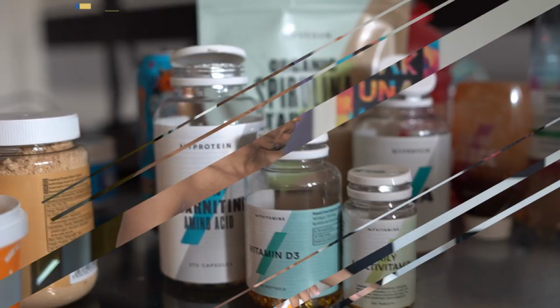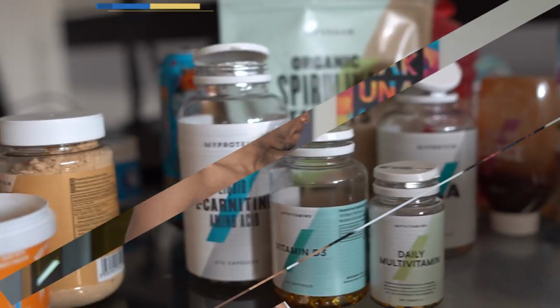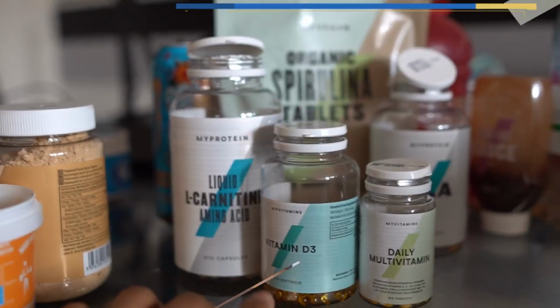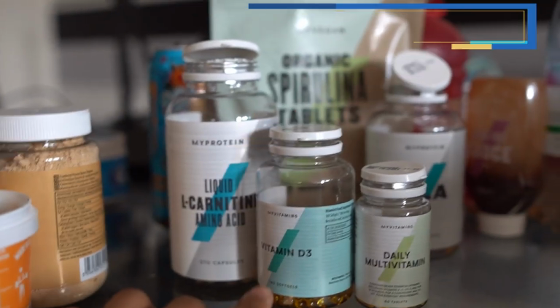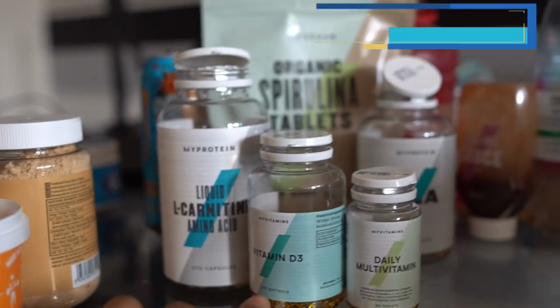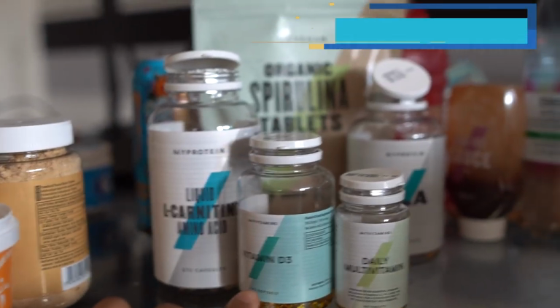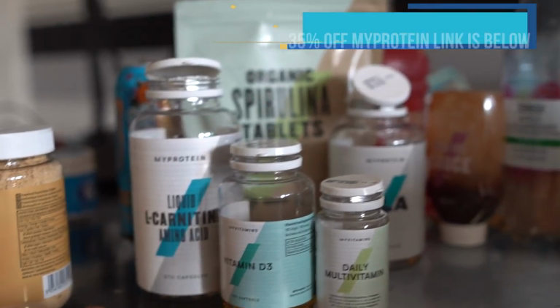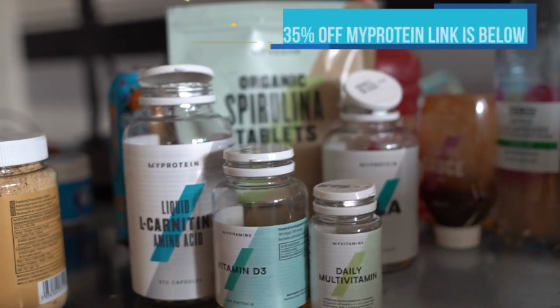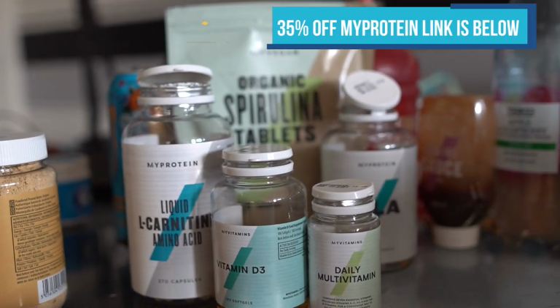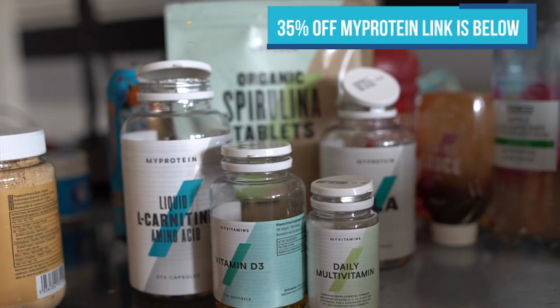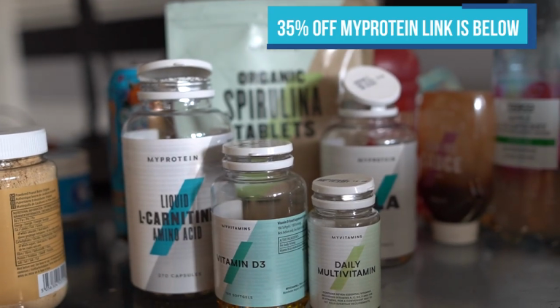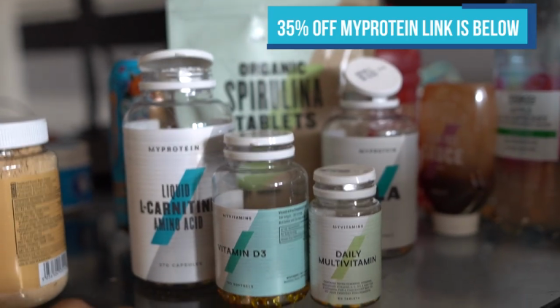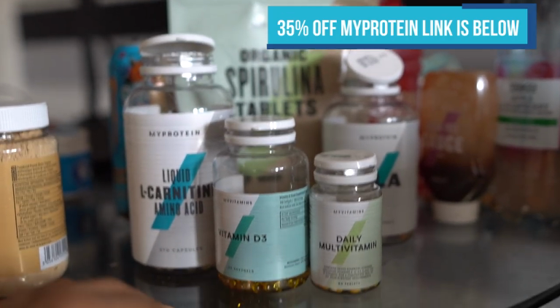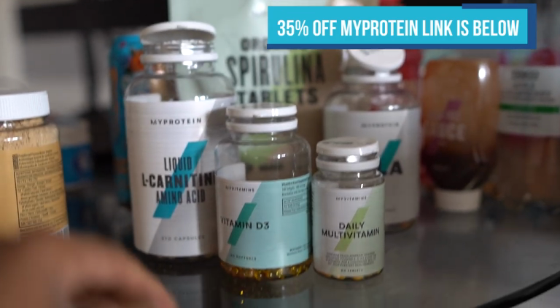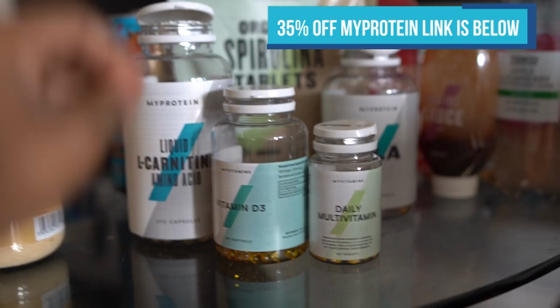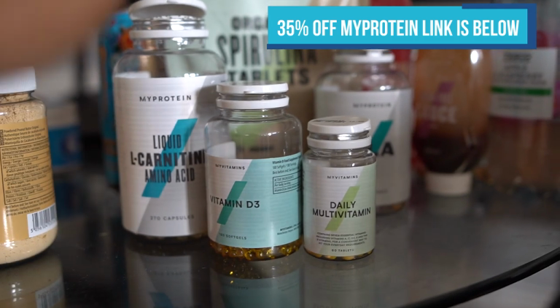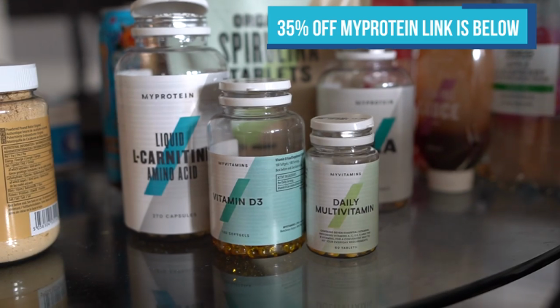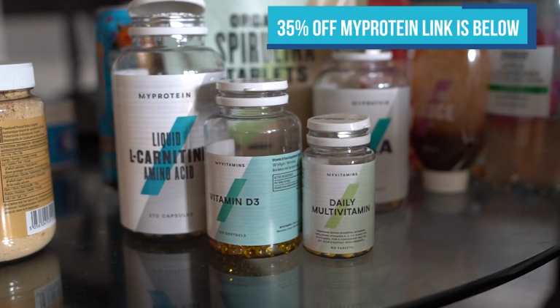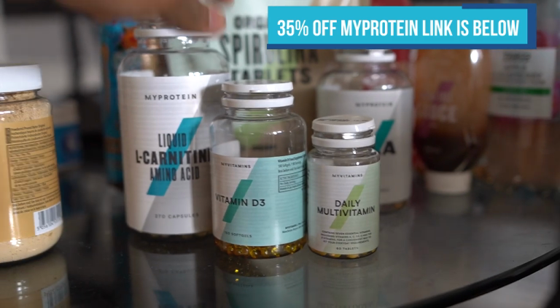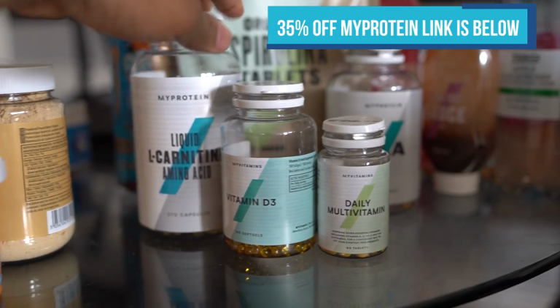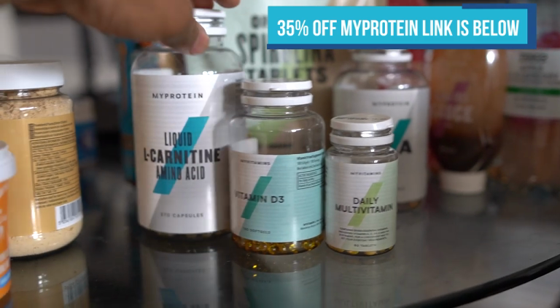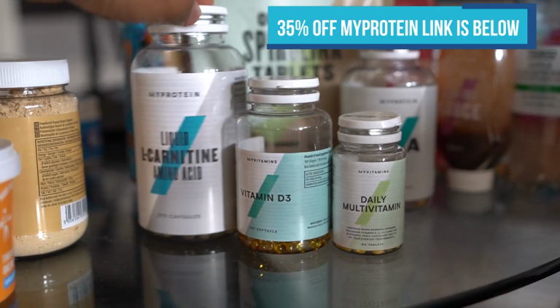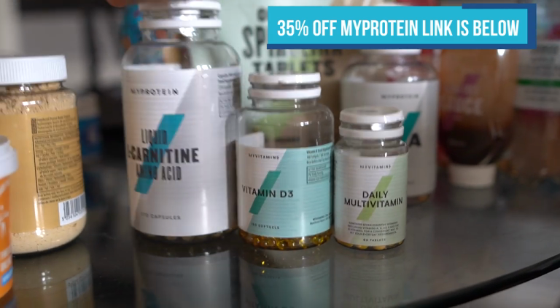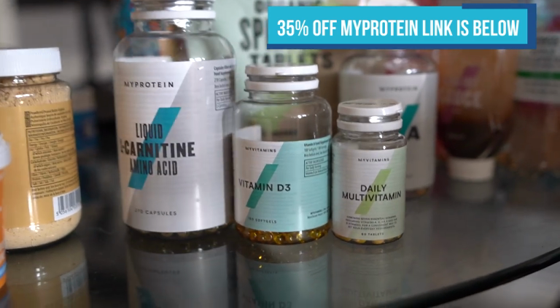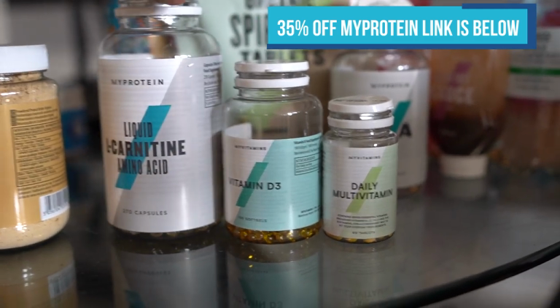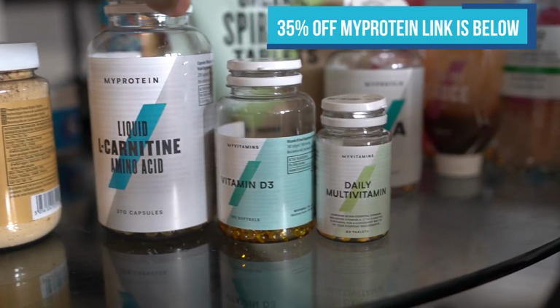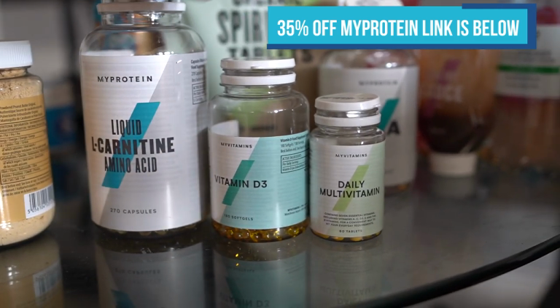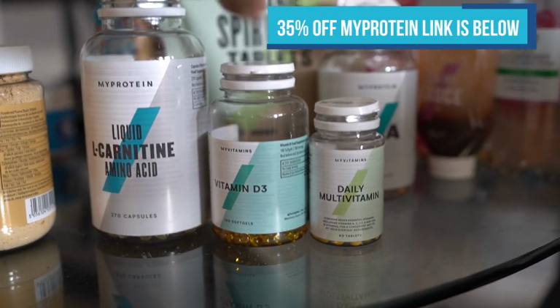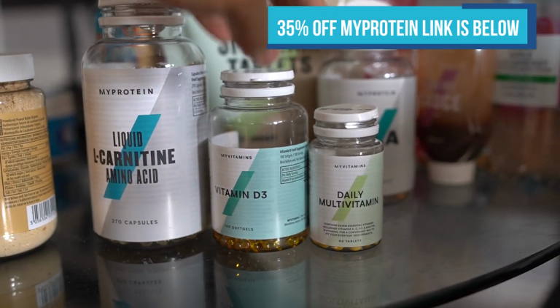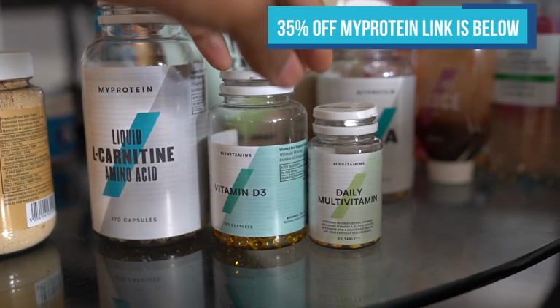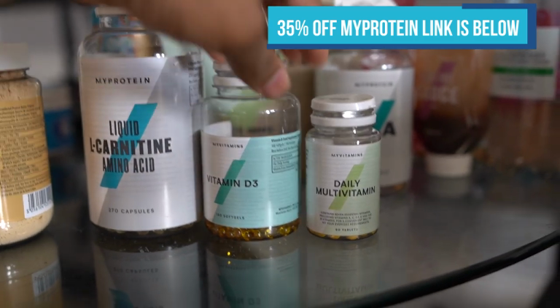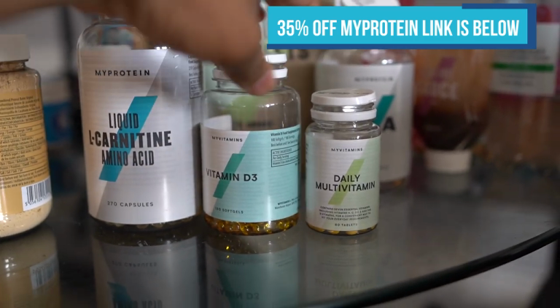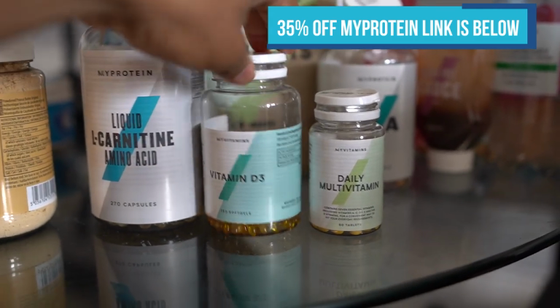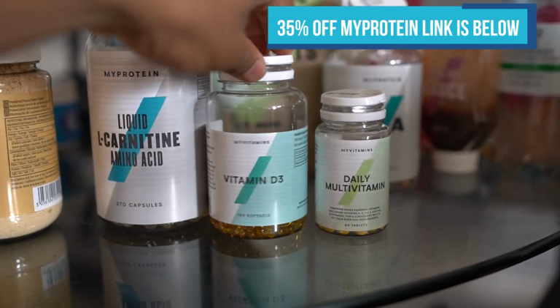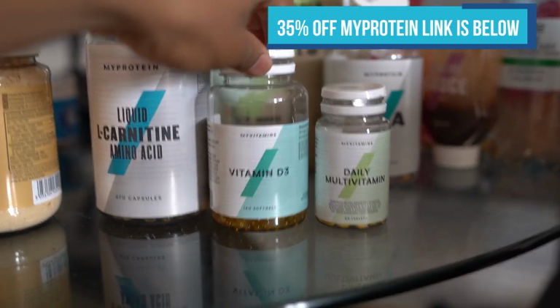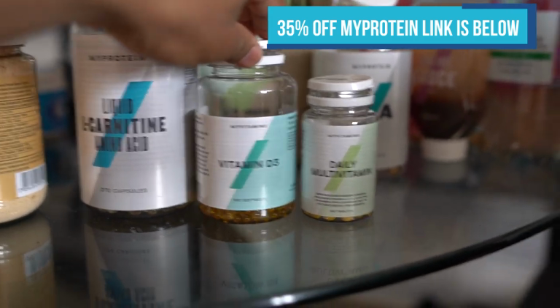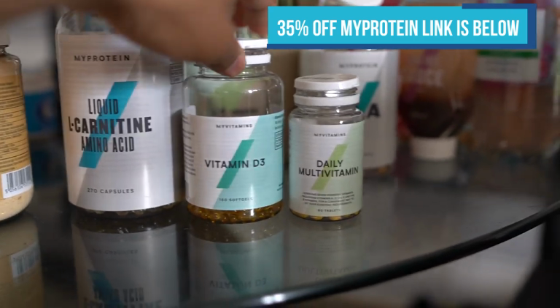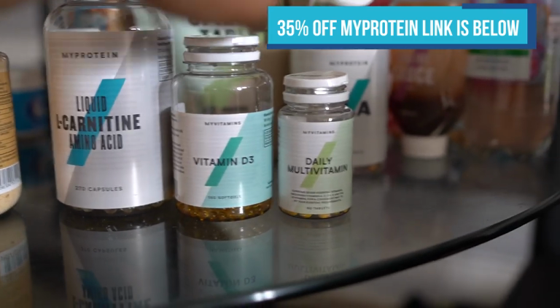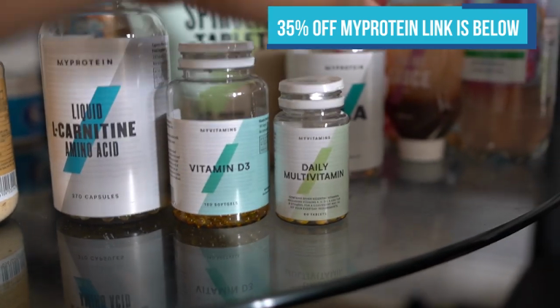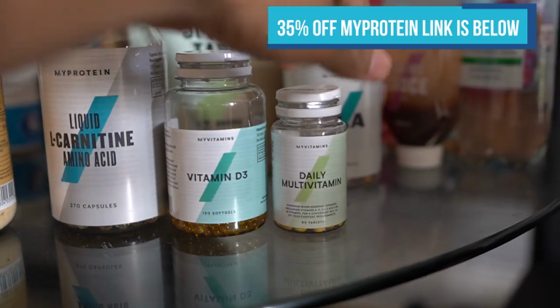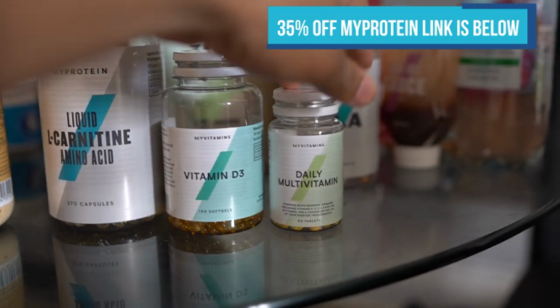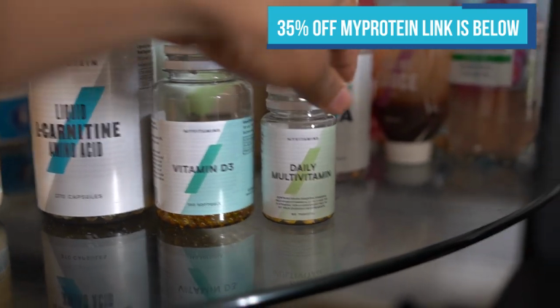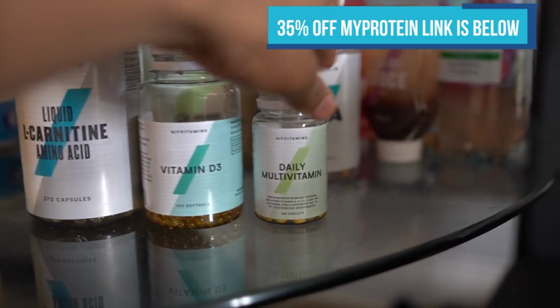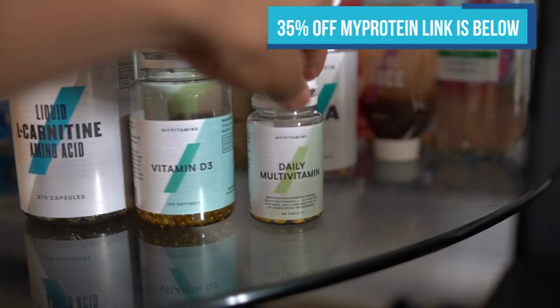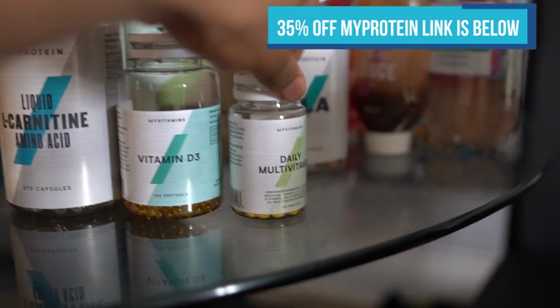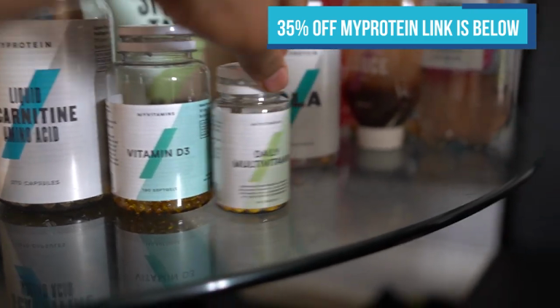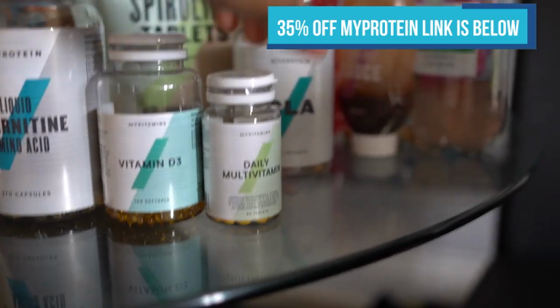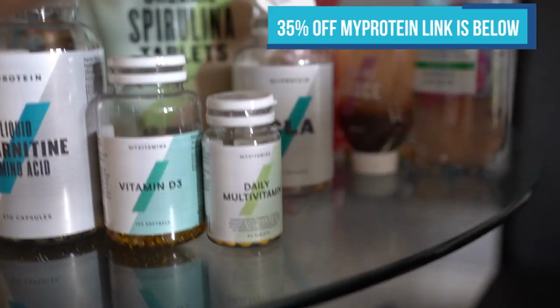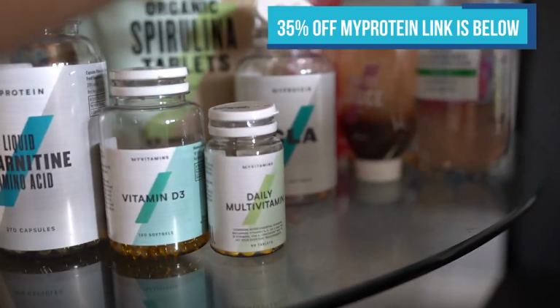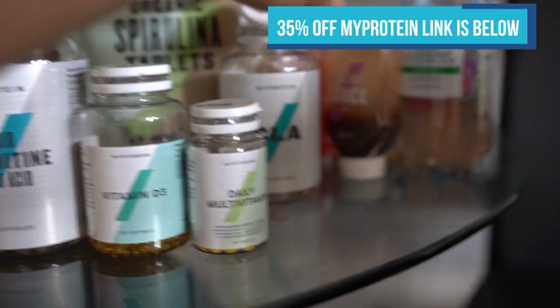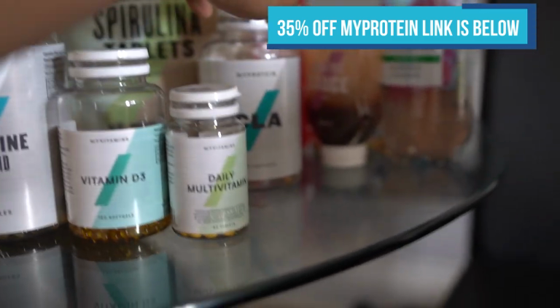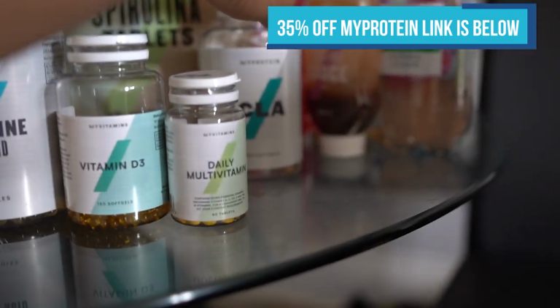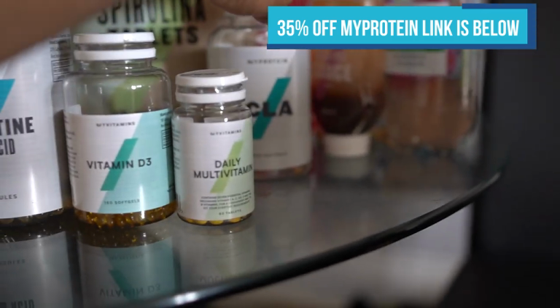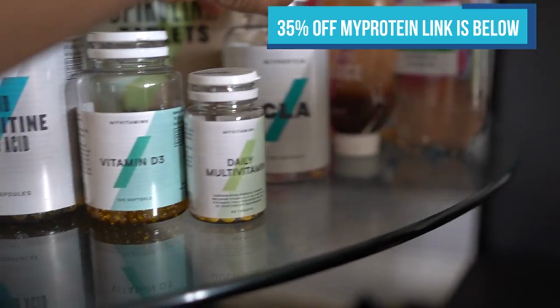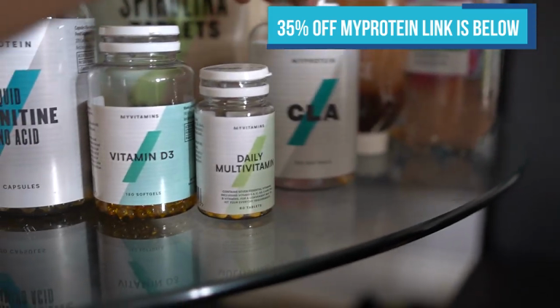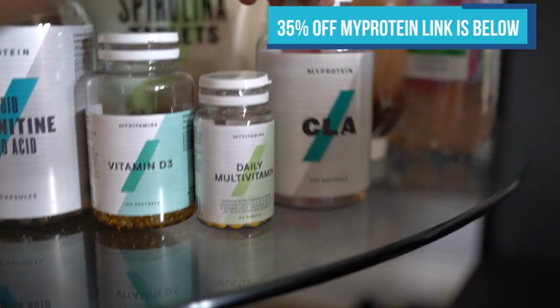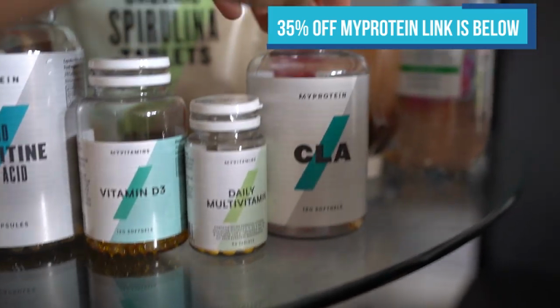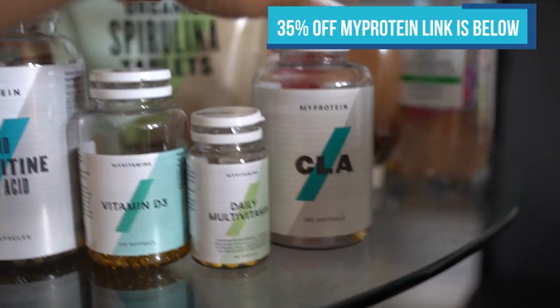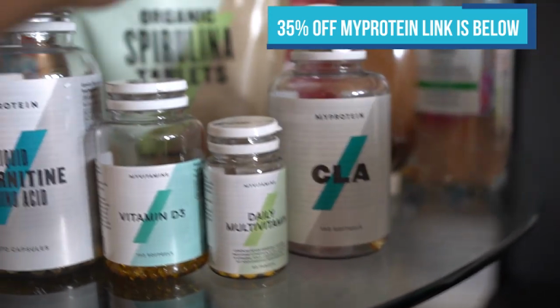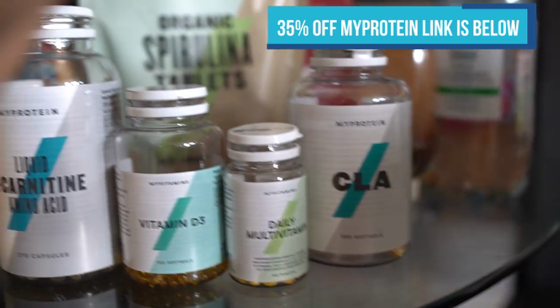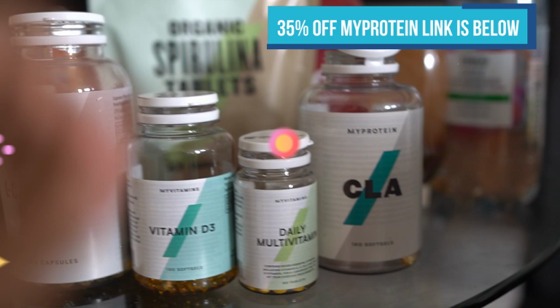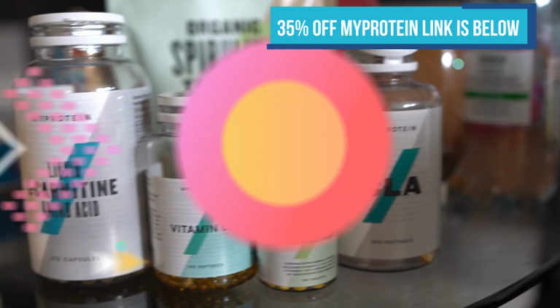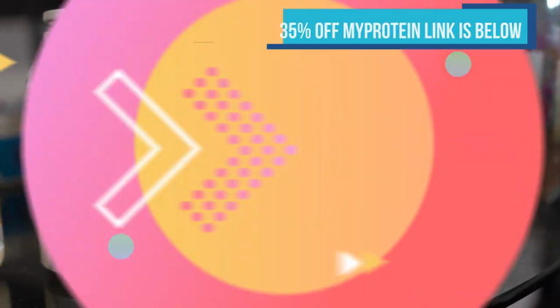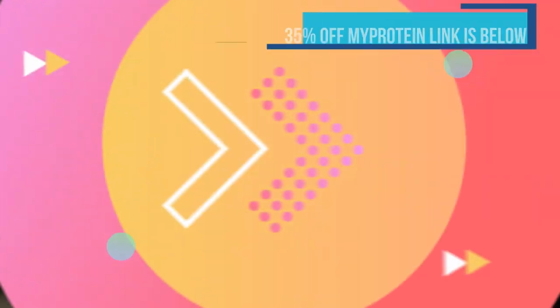For those of you that care about the supplements I've had today, this is what I've had: the L-carnitine, the D3, the daily vitamin, and my CLA.